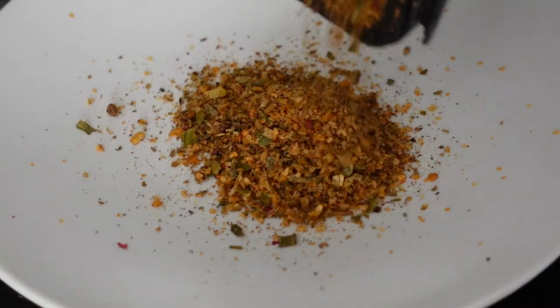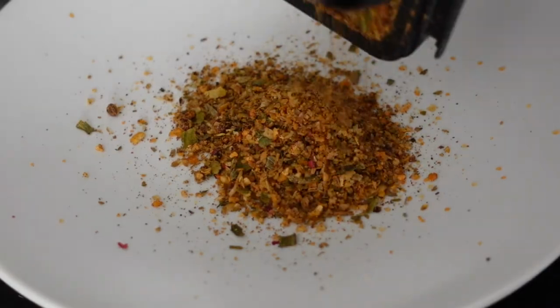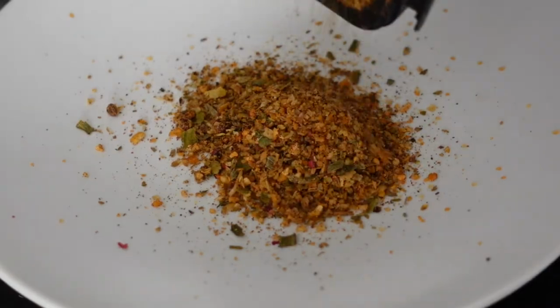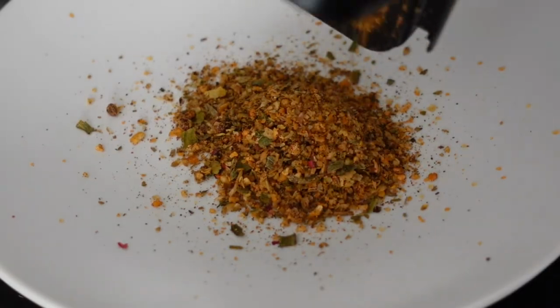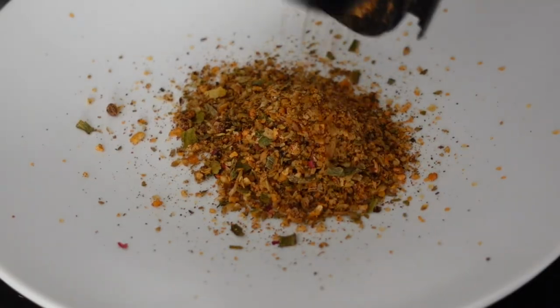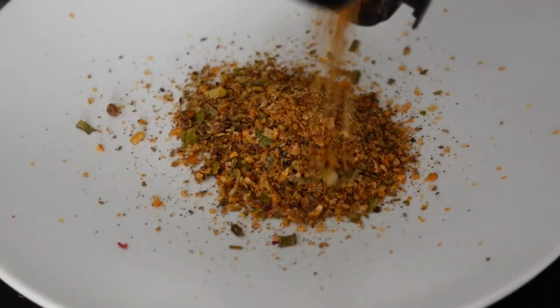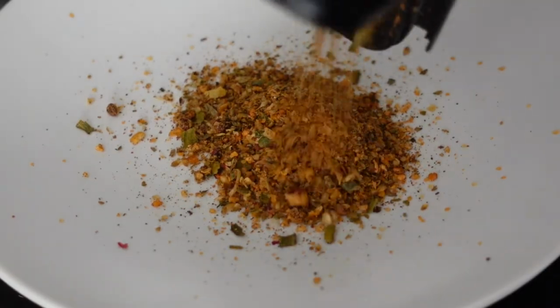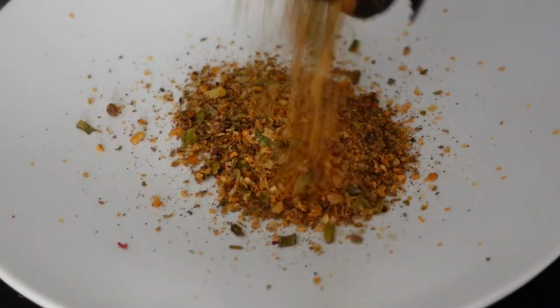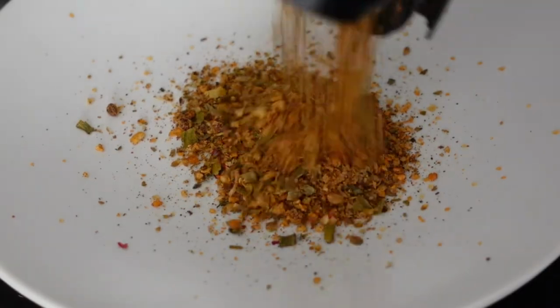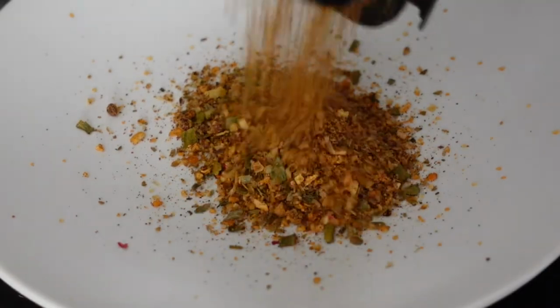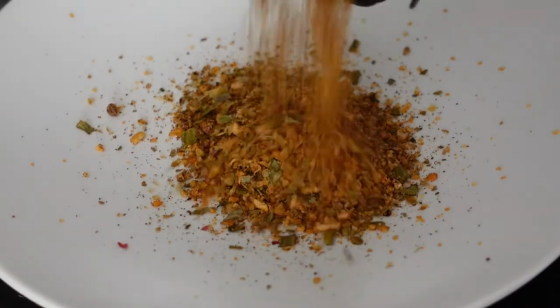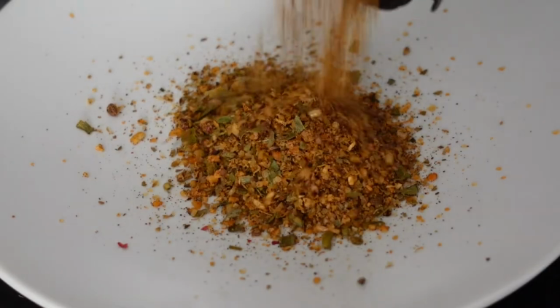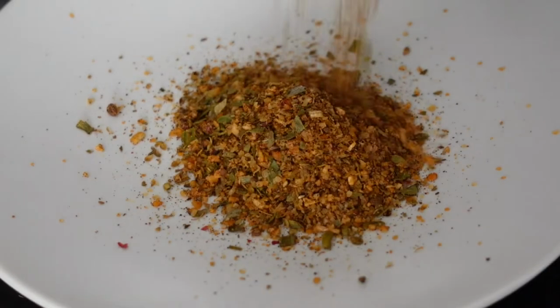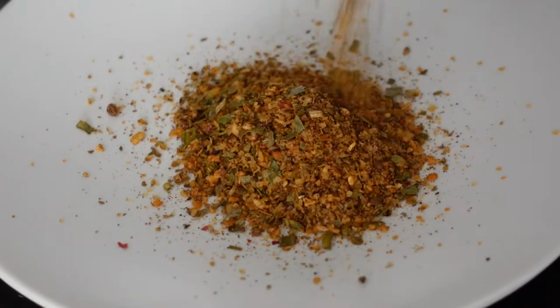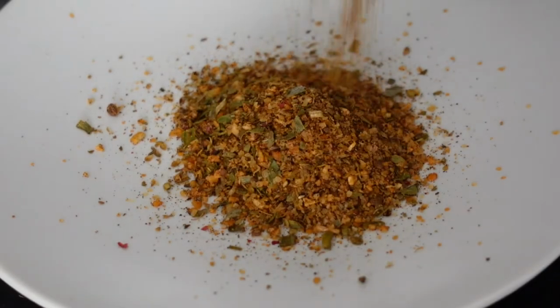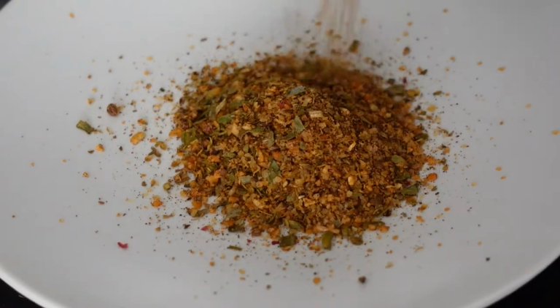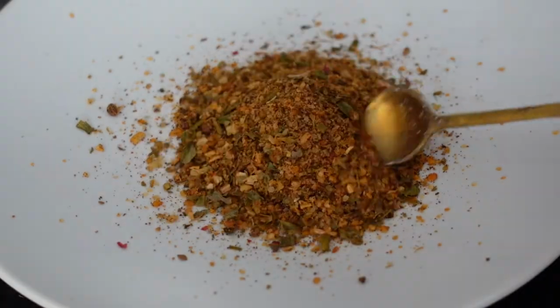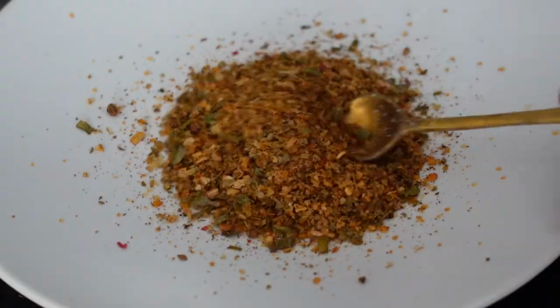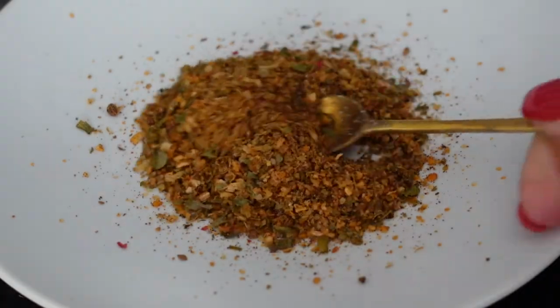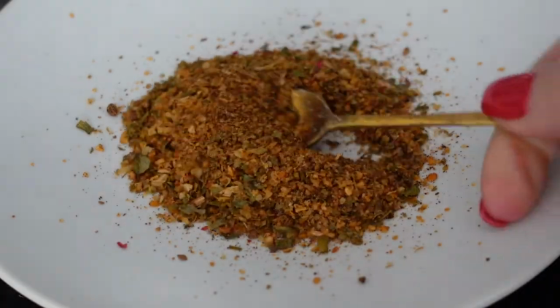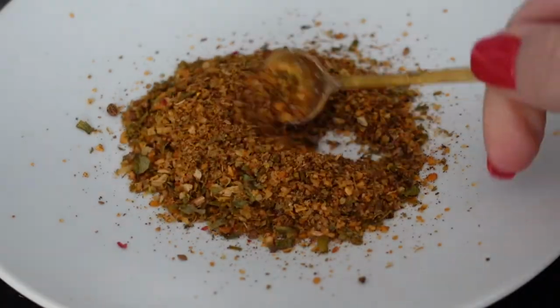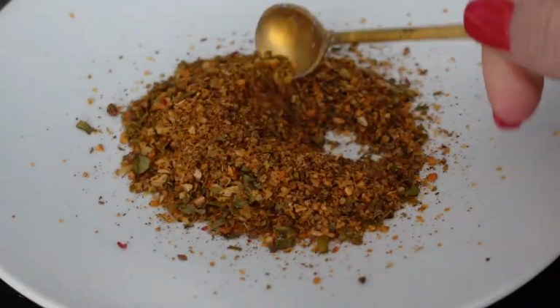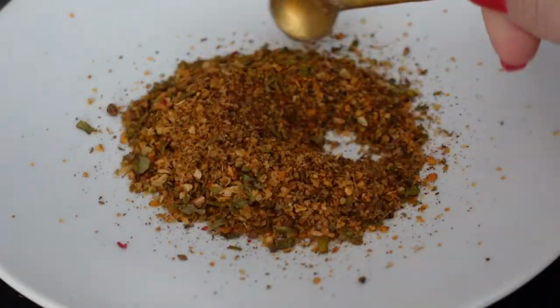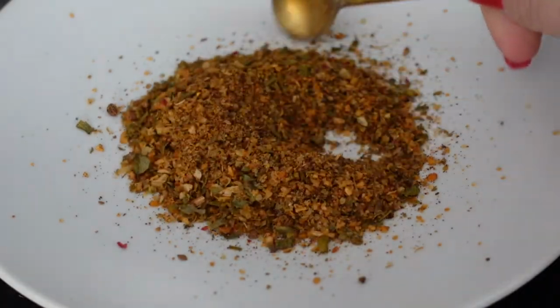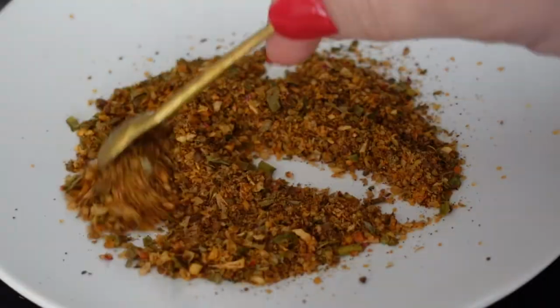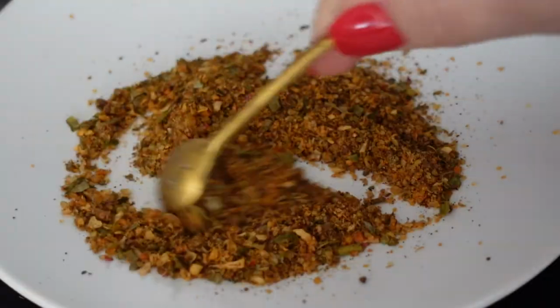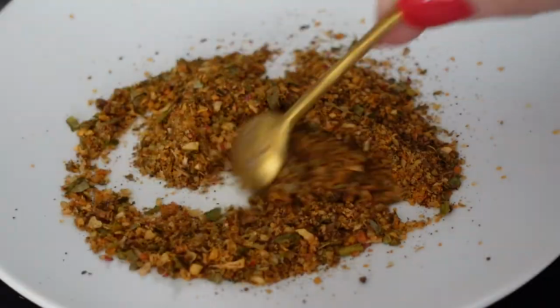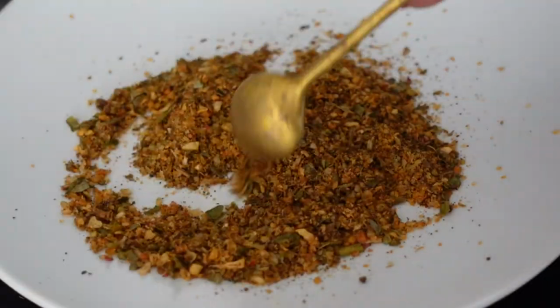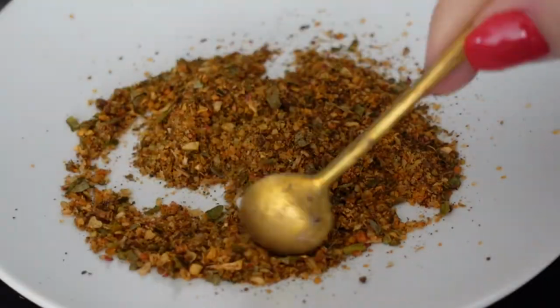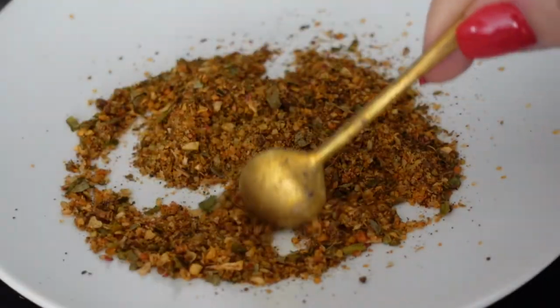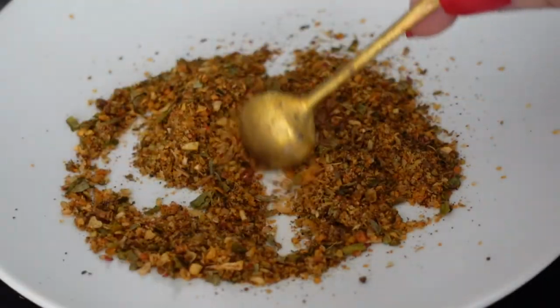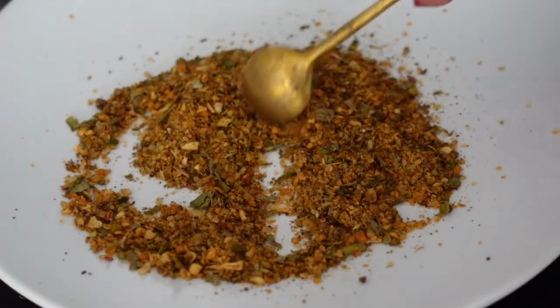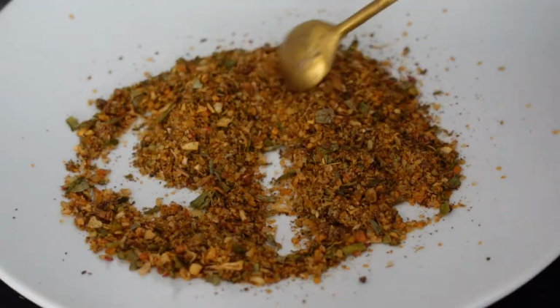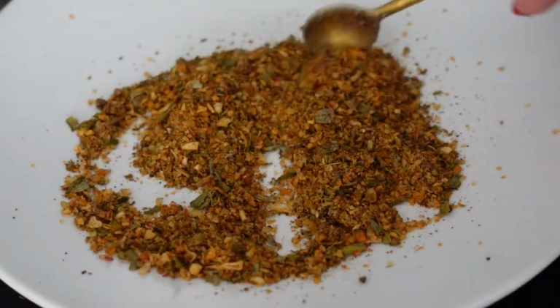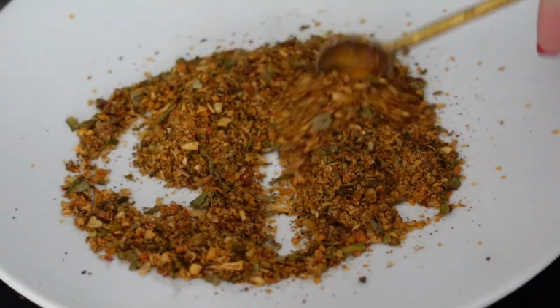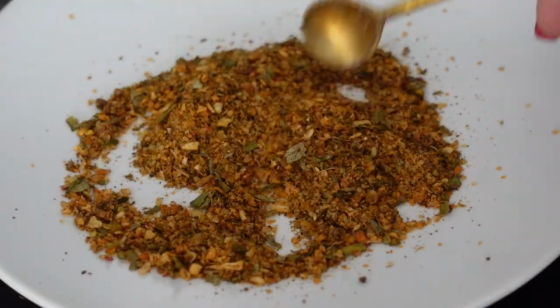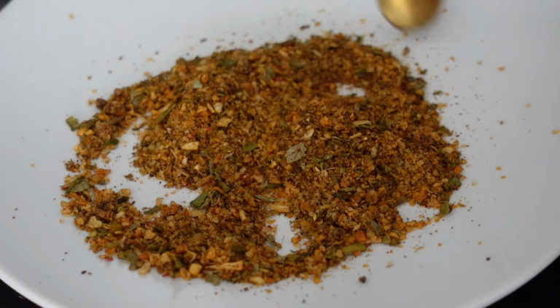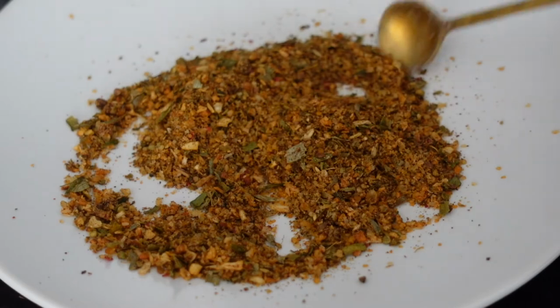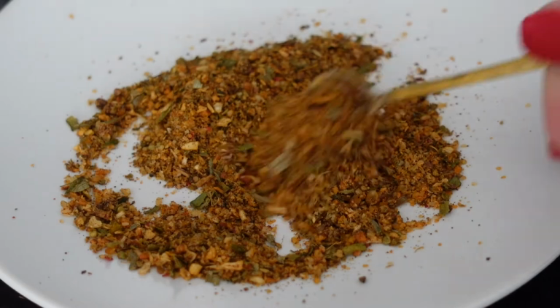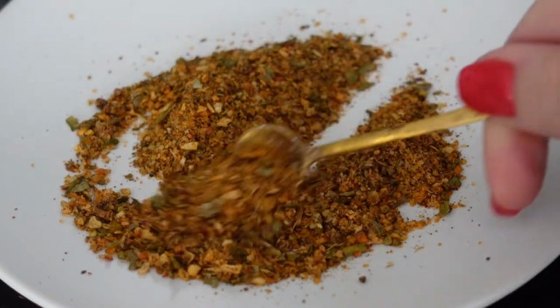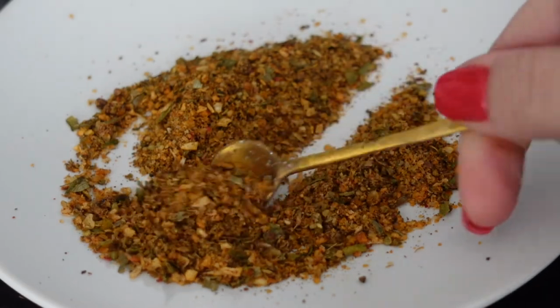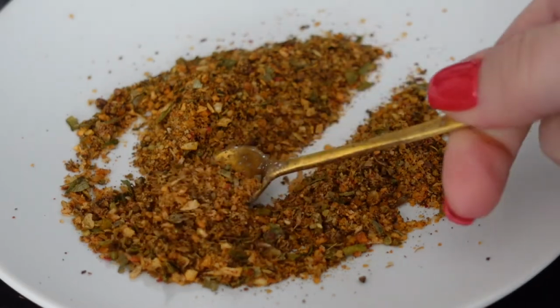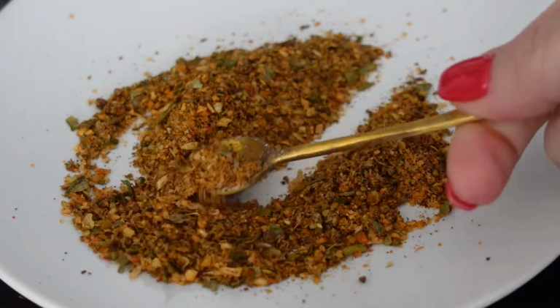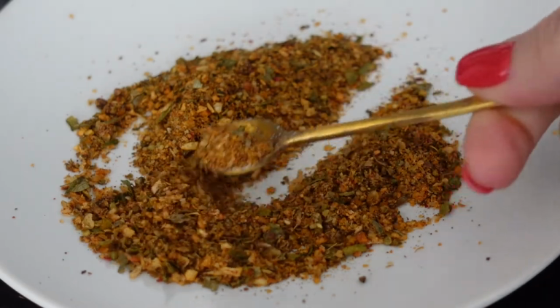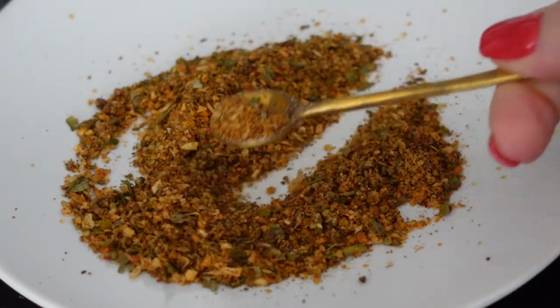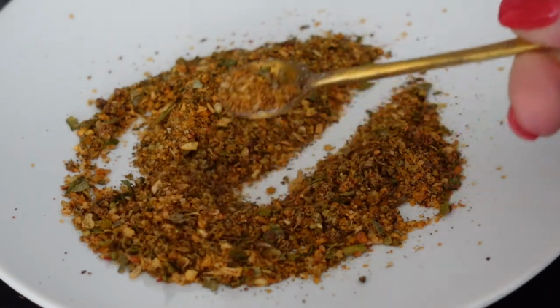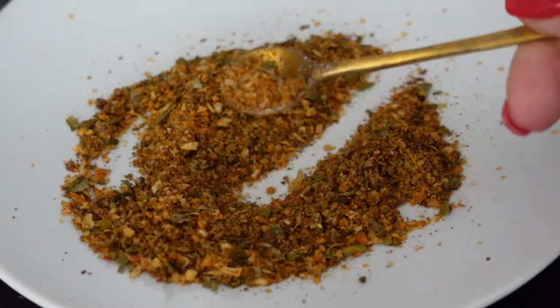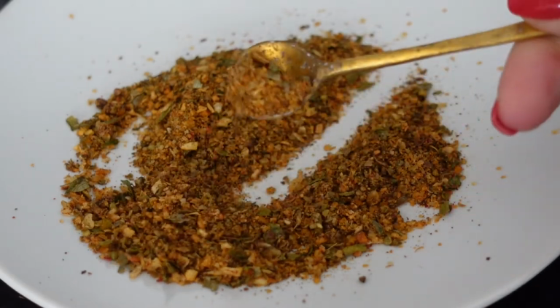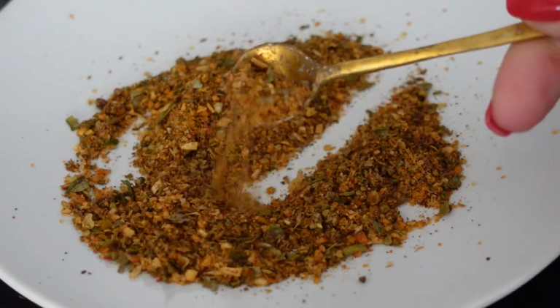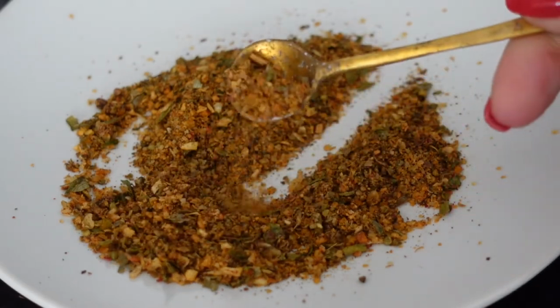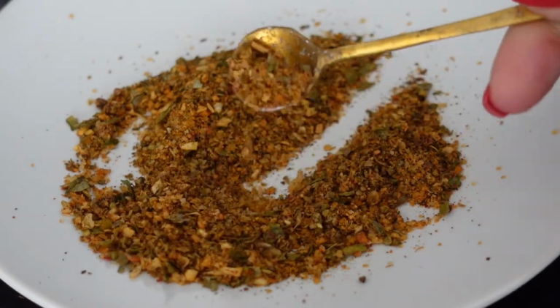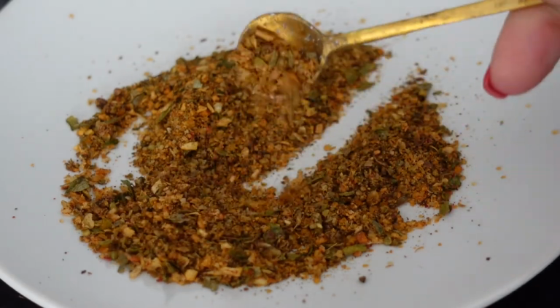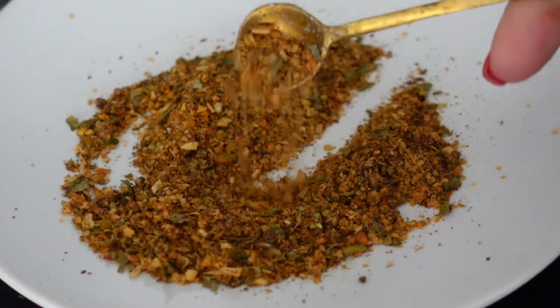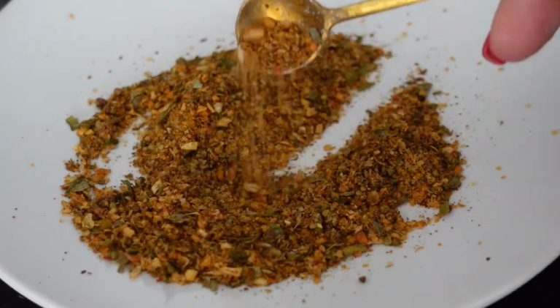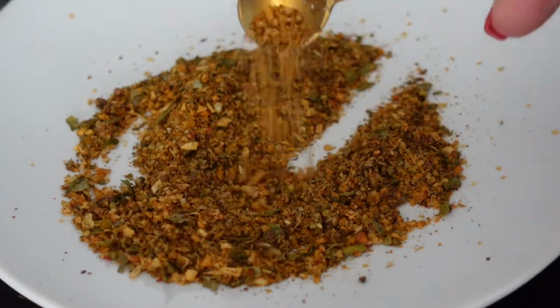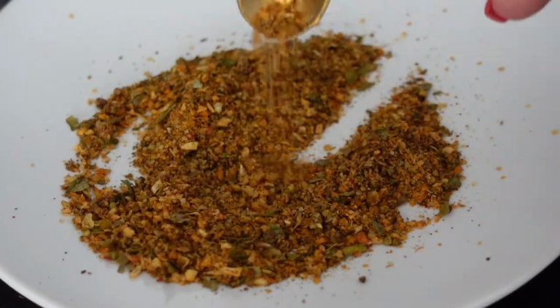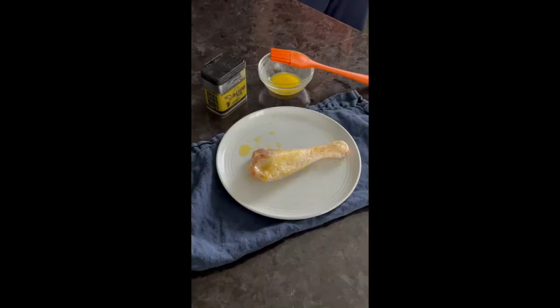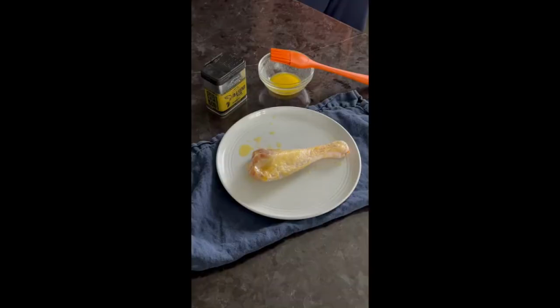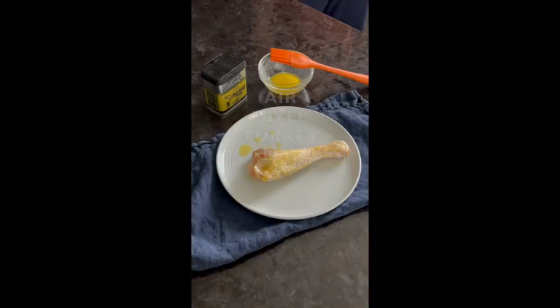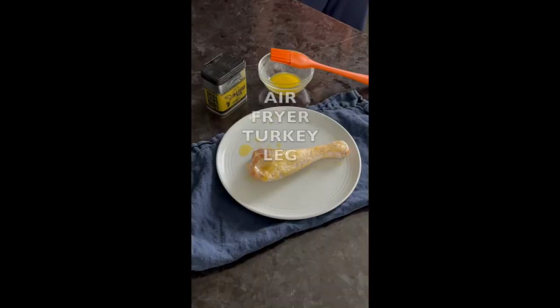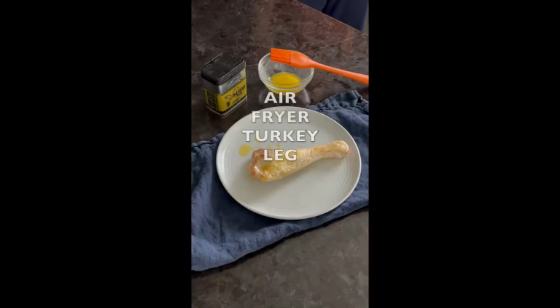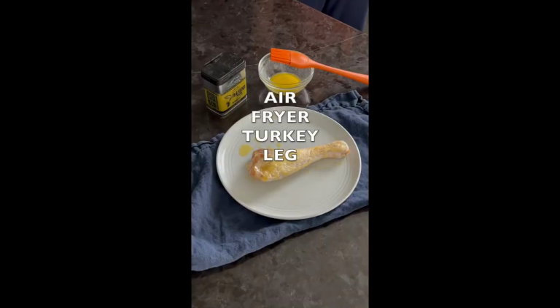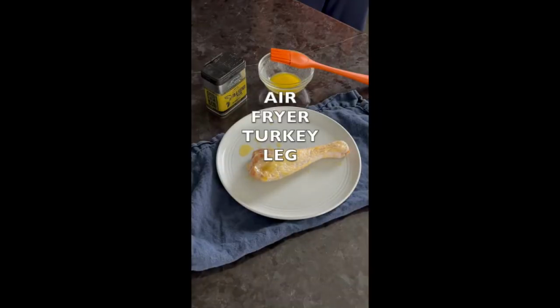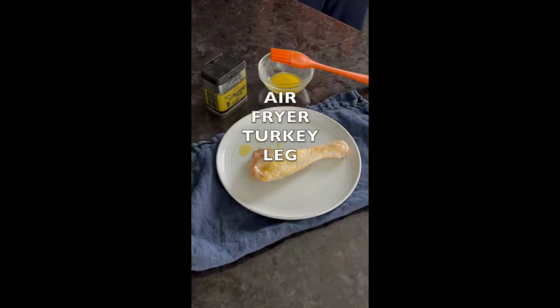It's smoked turkey legs — I'm sorry, it's air fryer turkey legs. I also have a version of smoked turkey legs that you can find on Sip Bite Go.